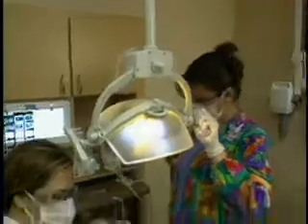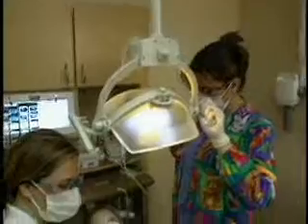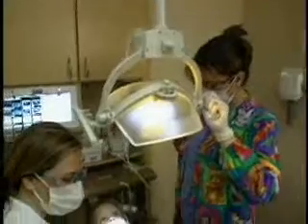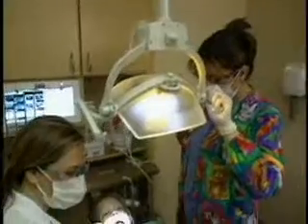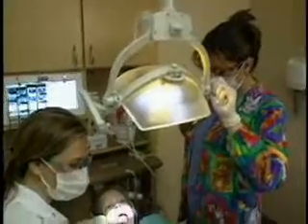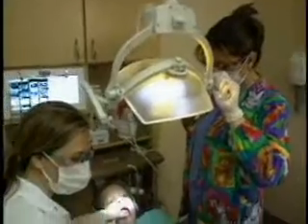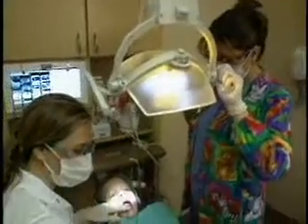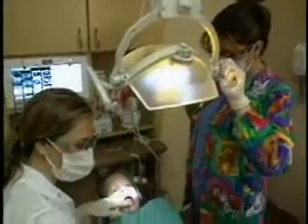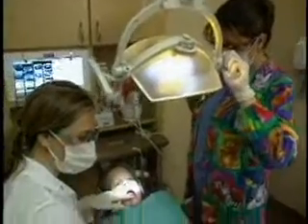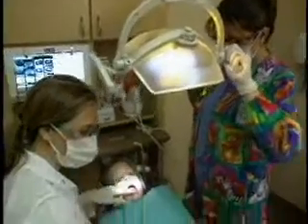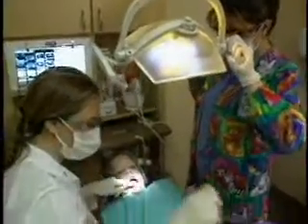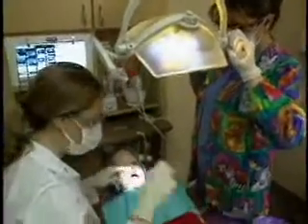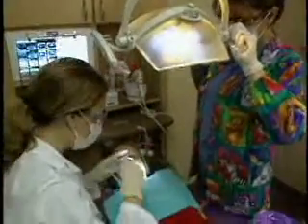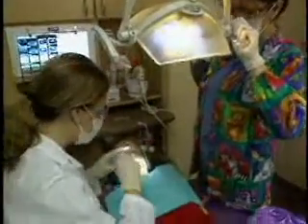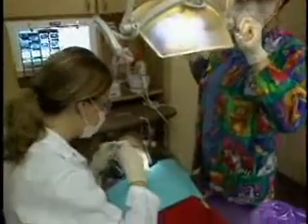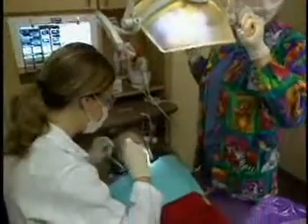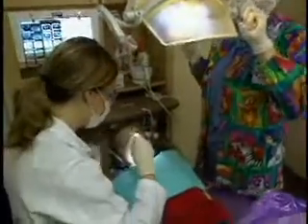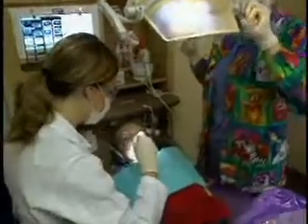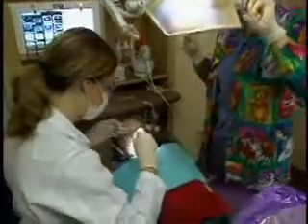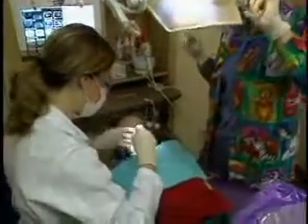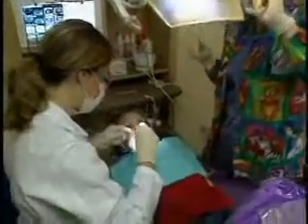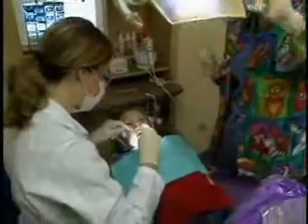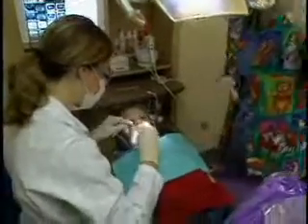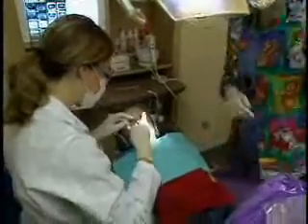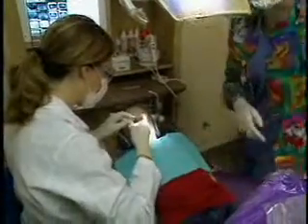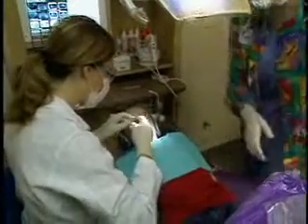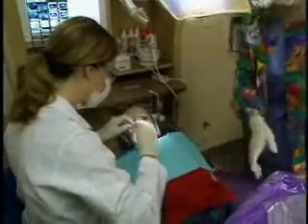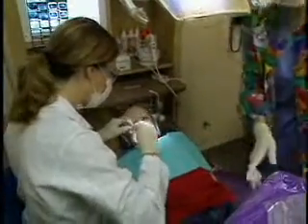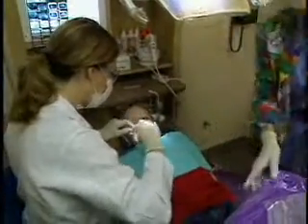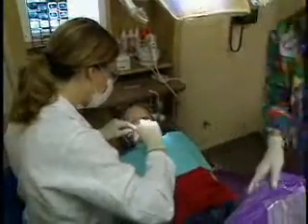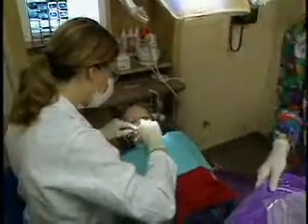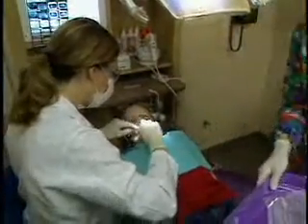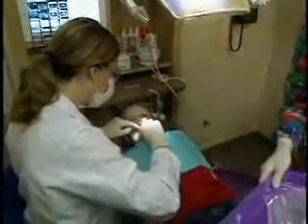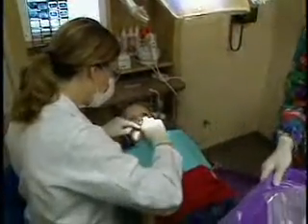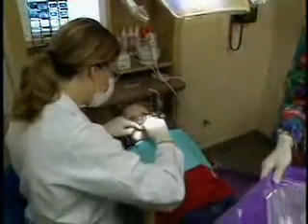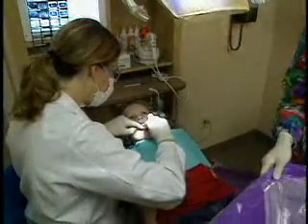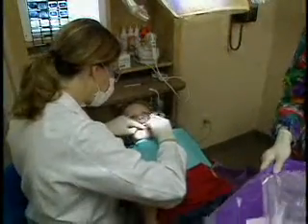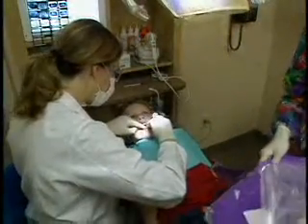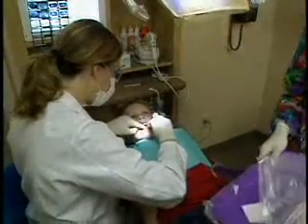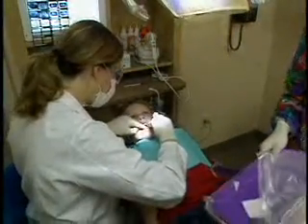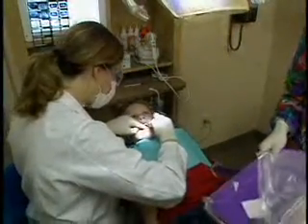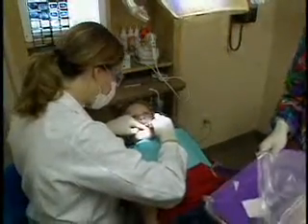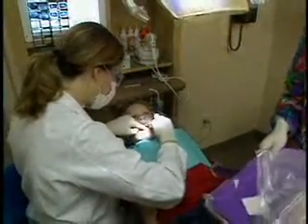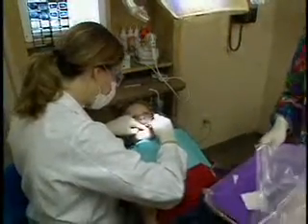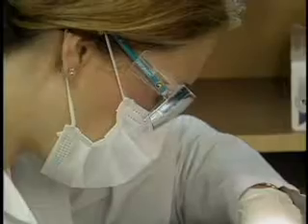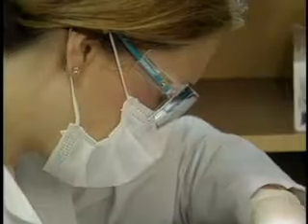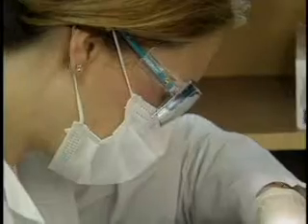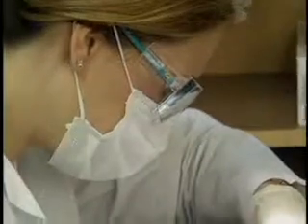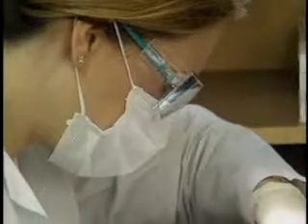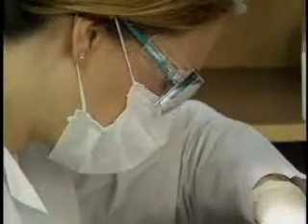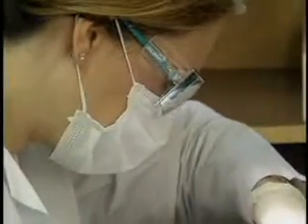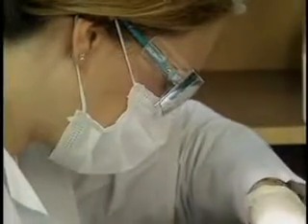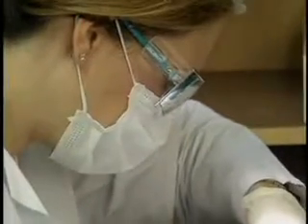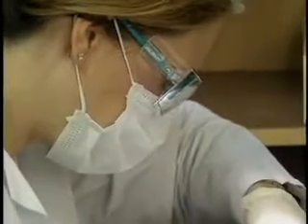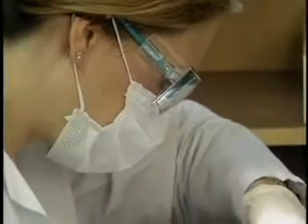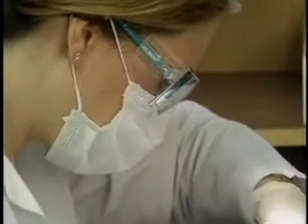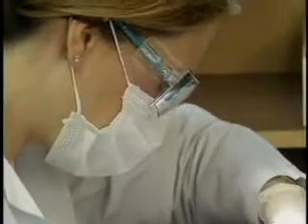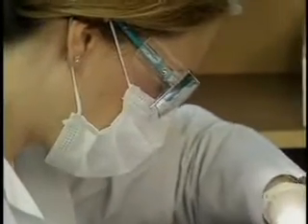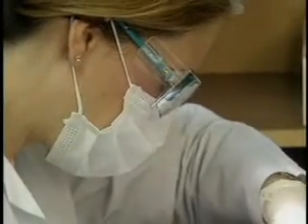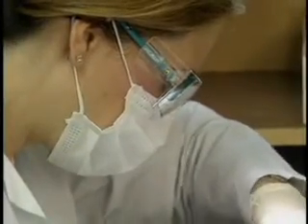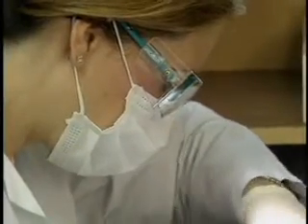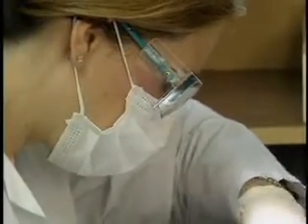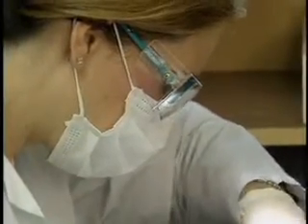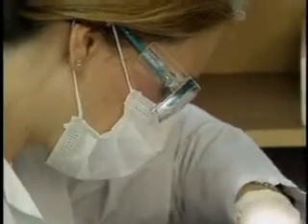Many pediatric dentists, such as Dr. Linda Steele, are detecting more interproximal decay than traditional cavities on top of teeth.